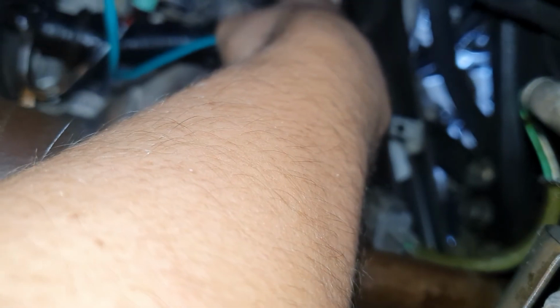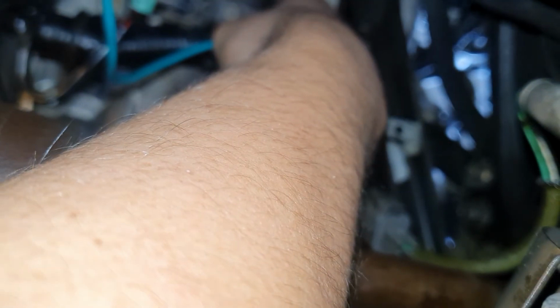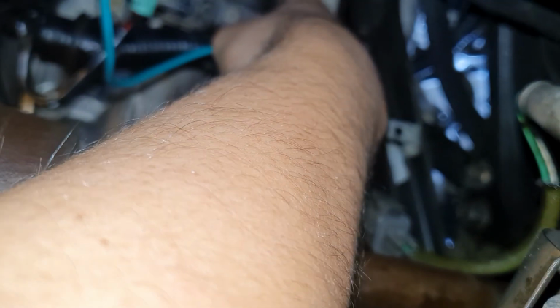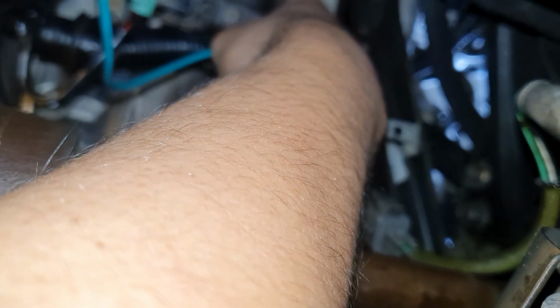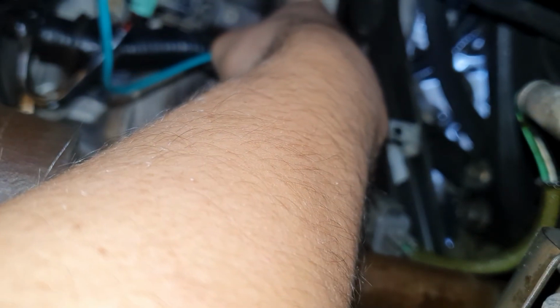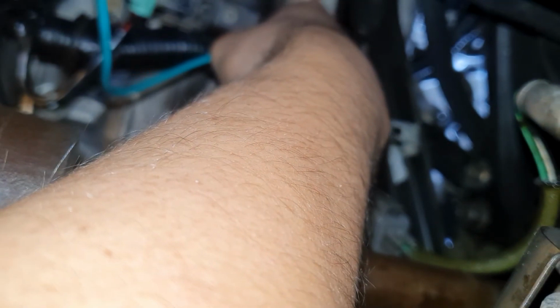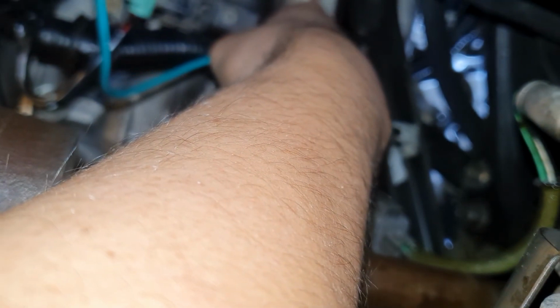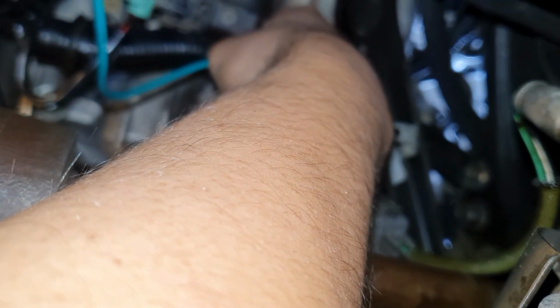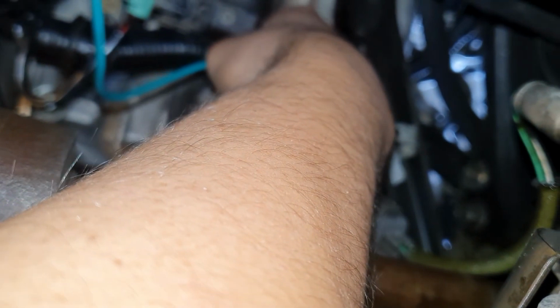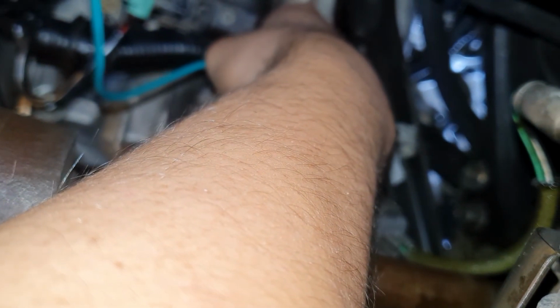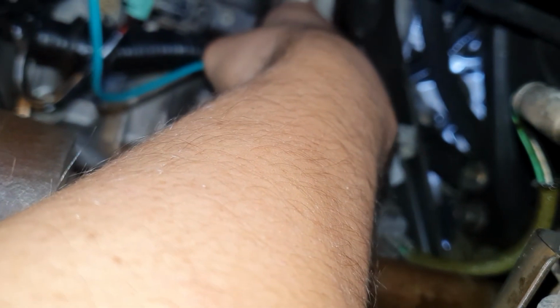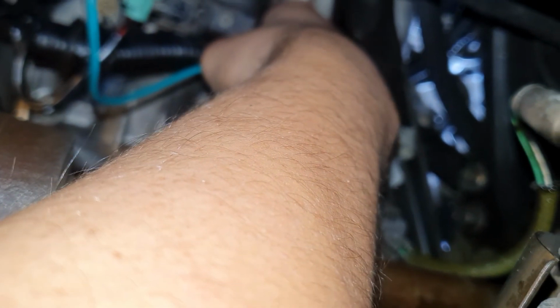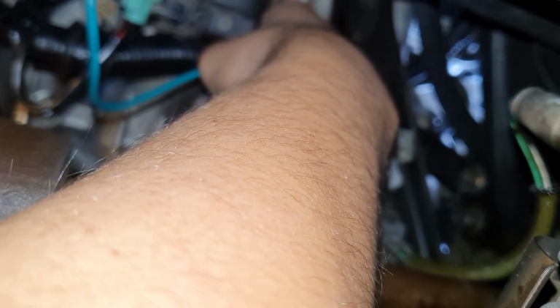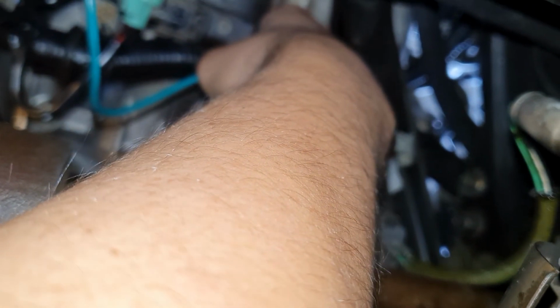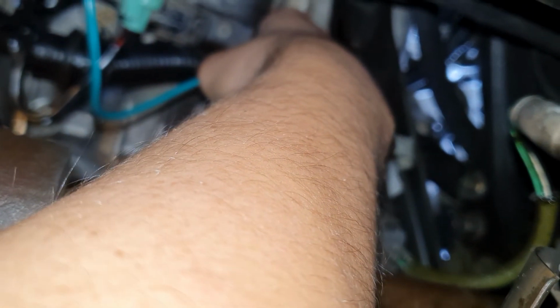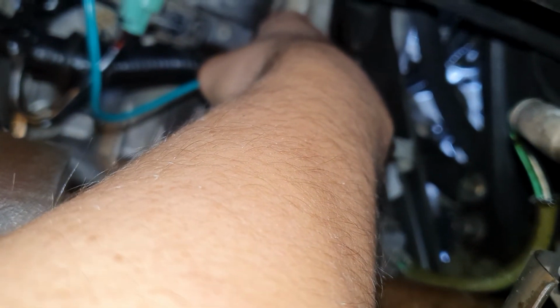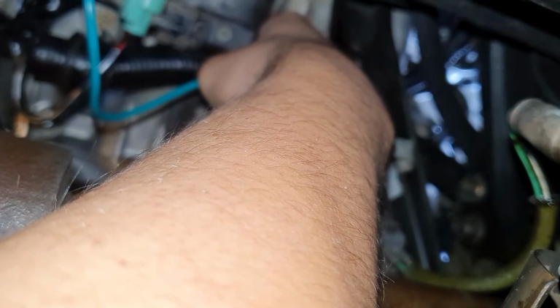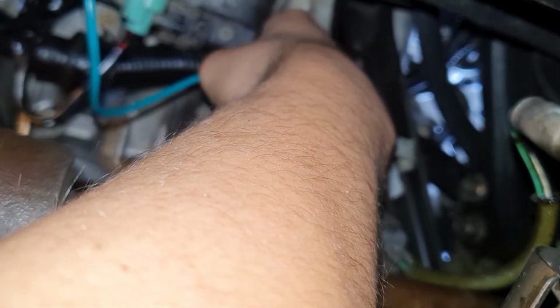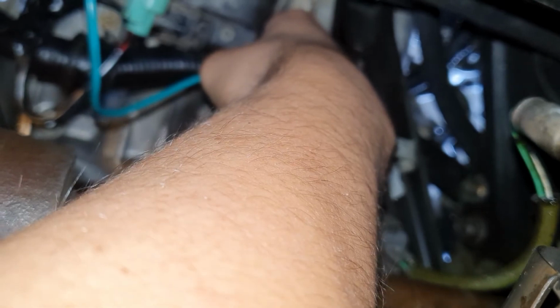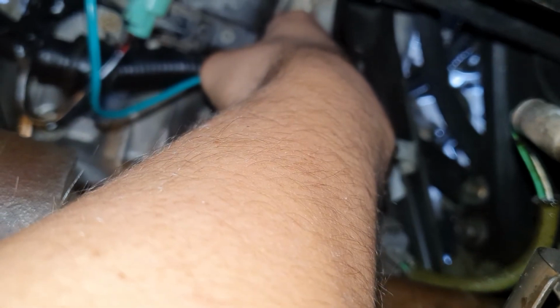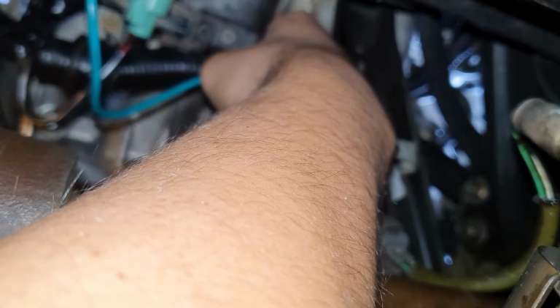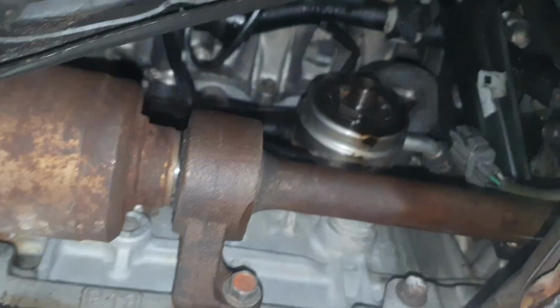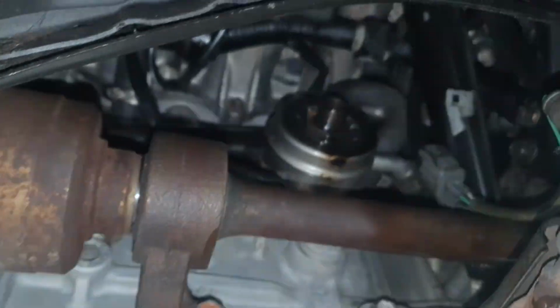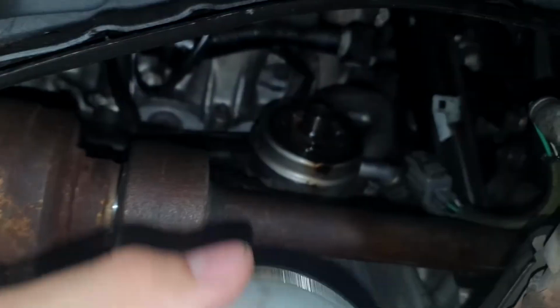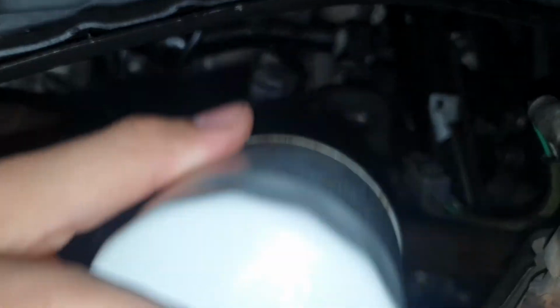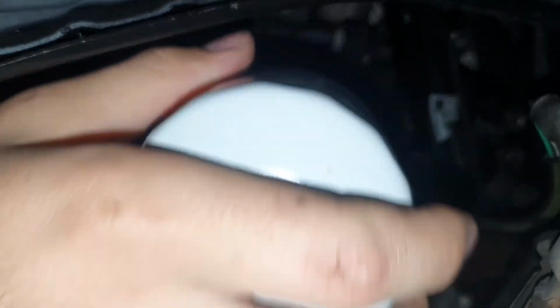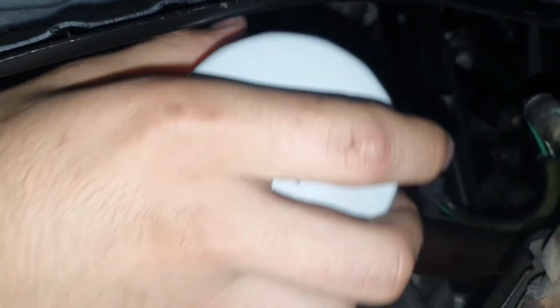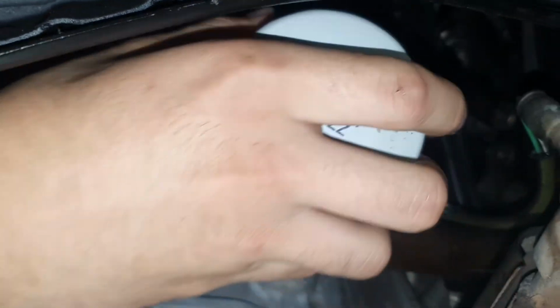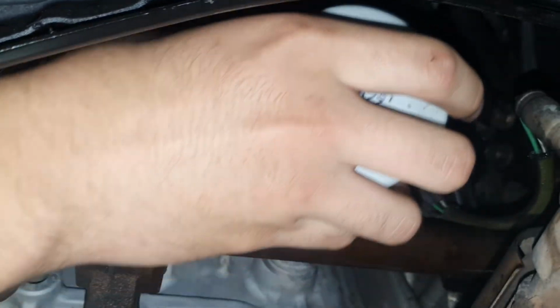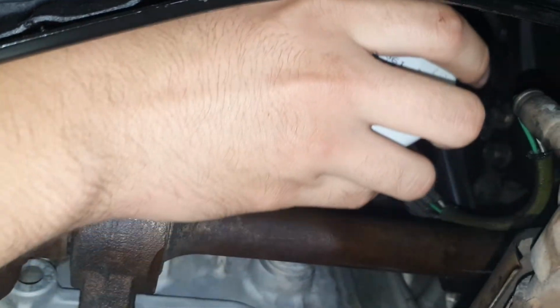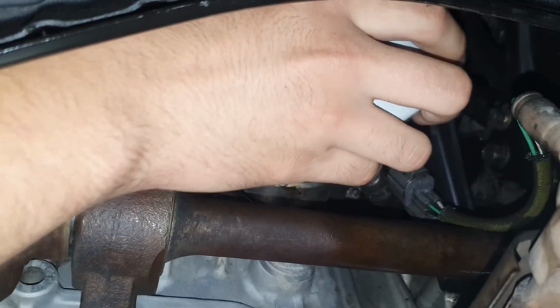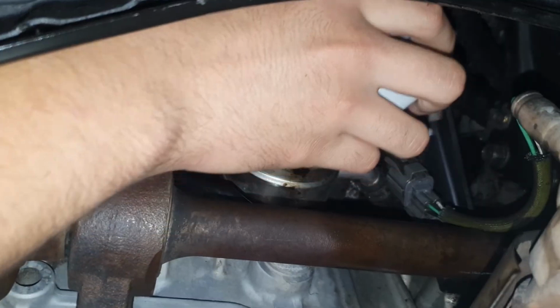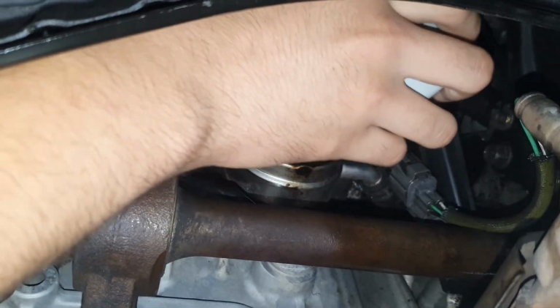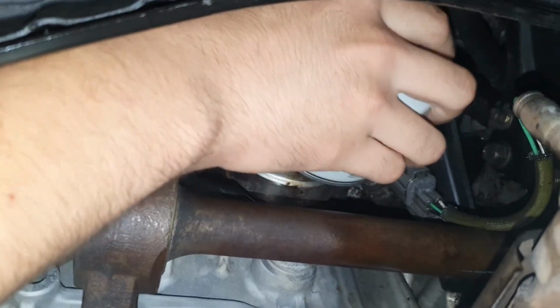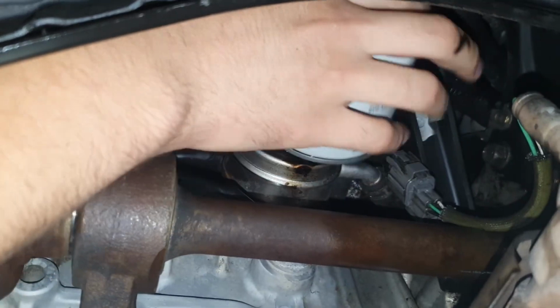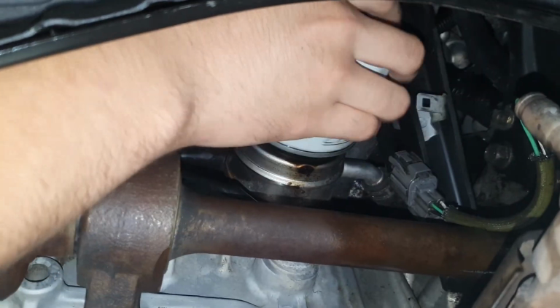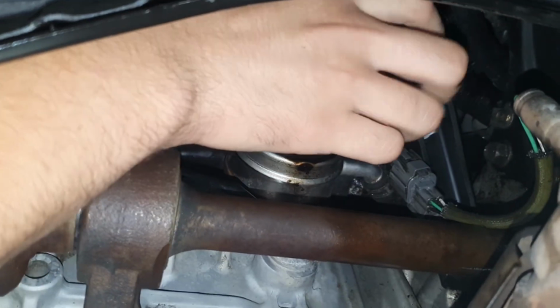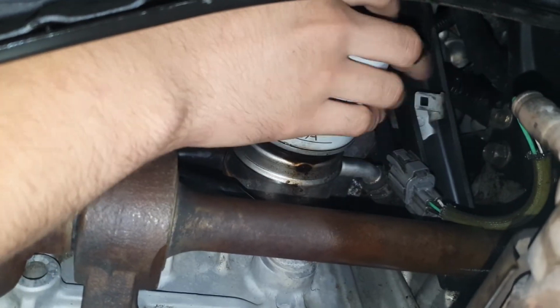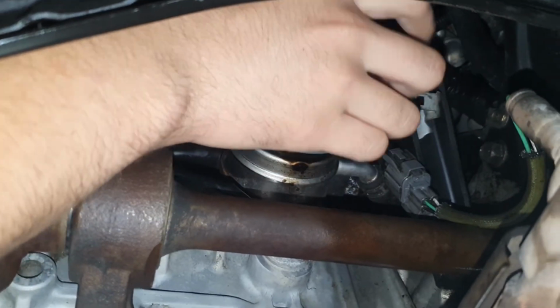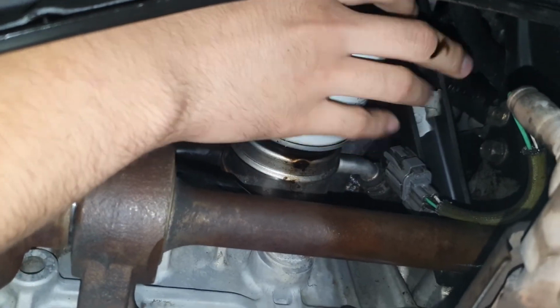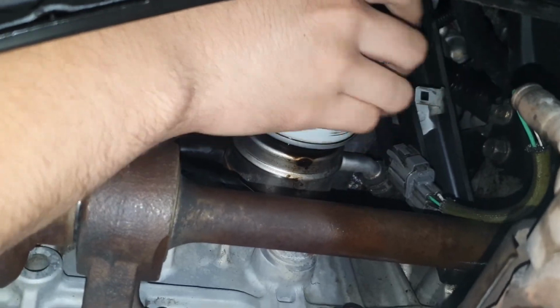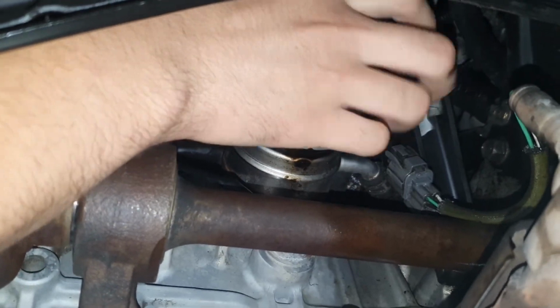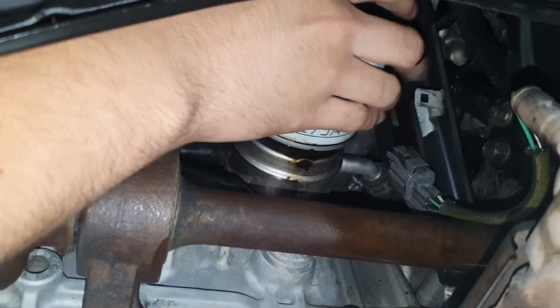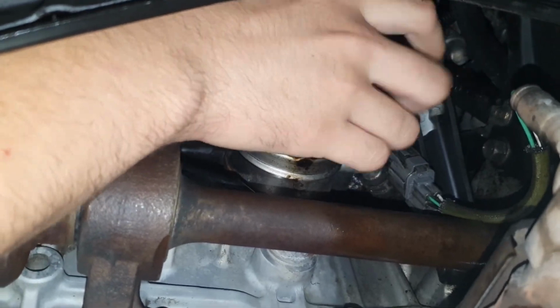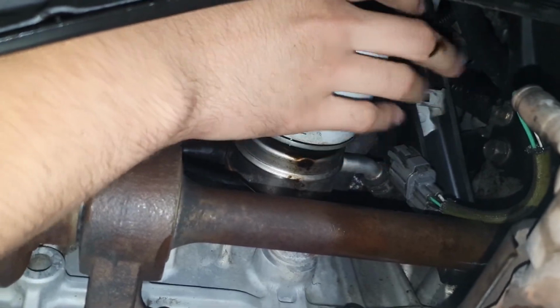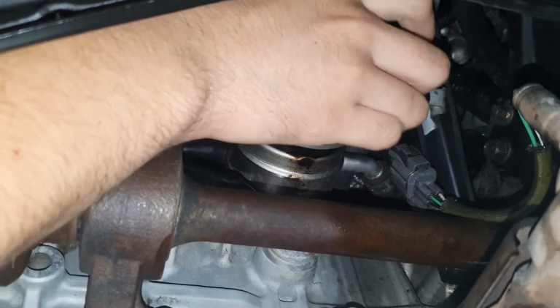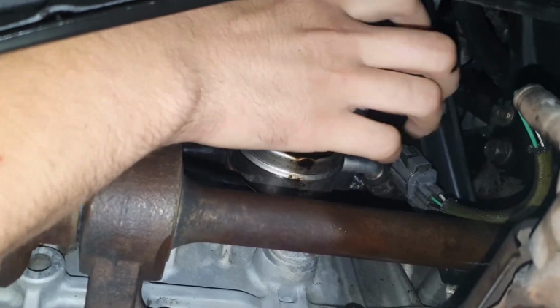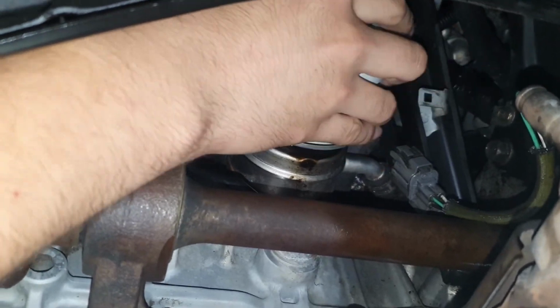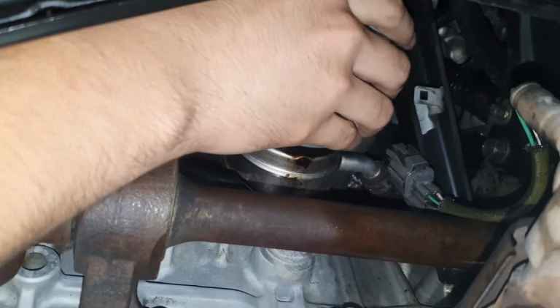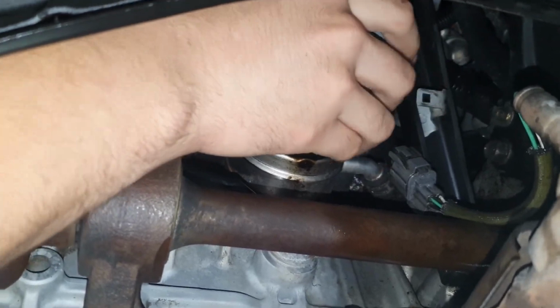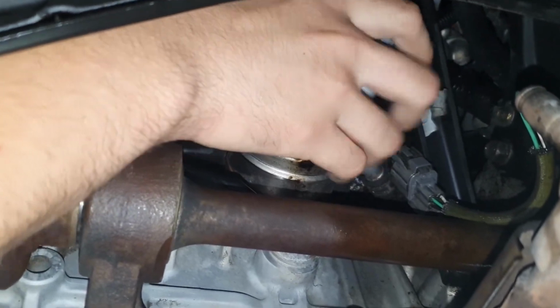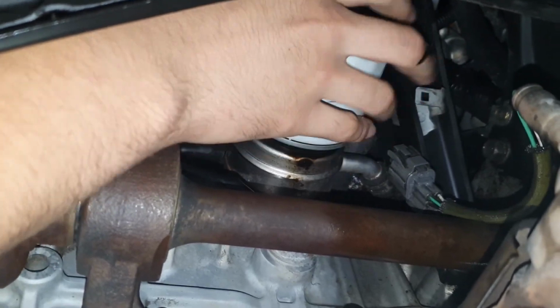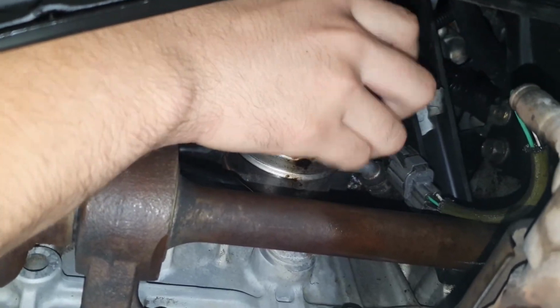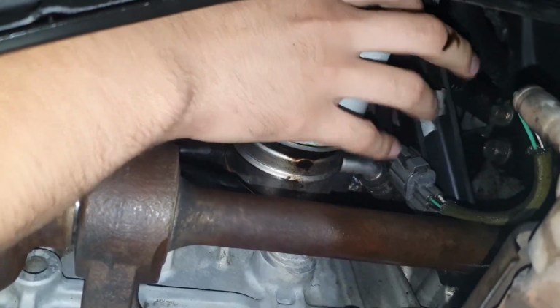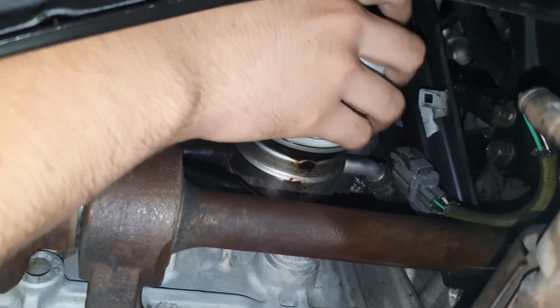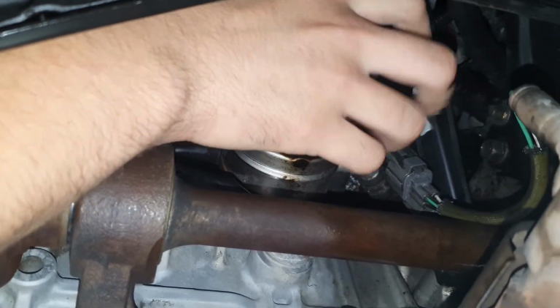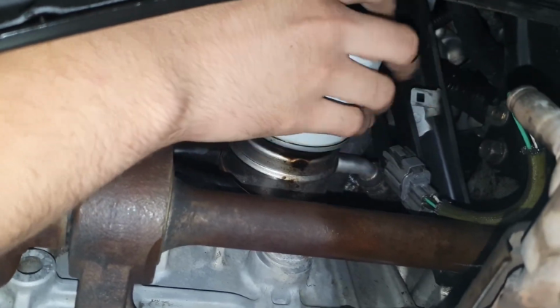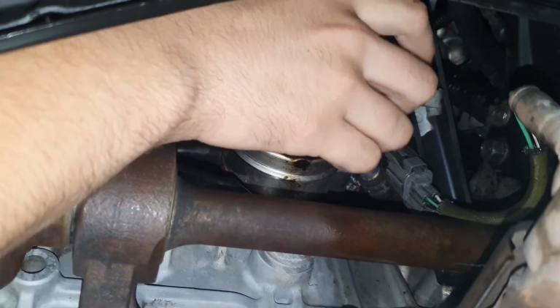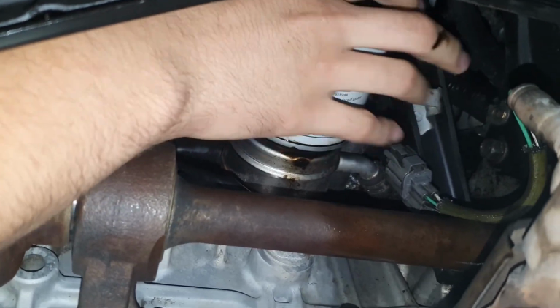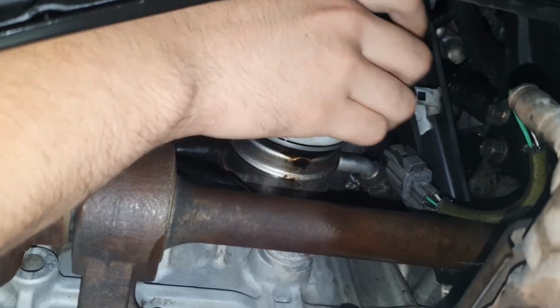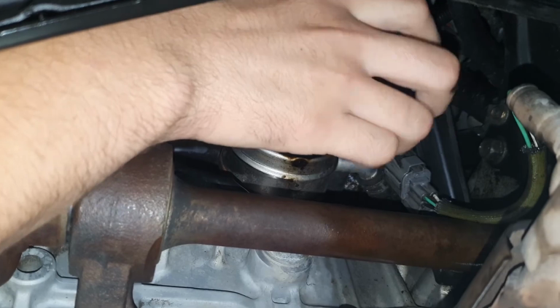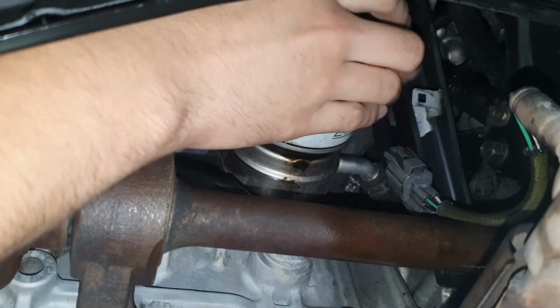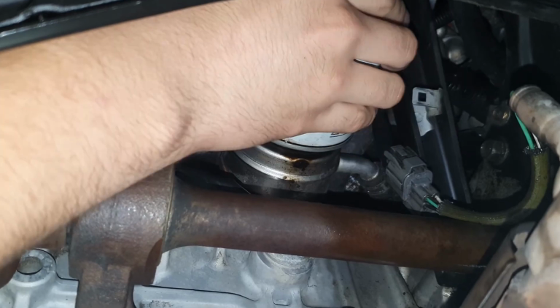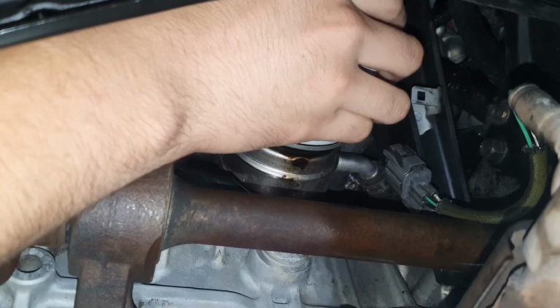Then you're going to want to plug it in. Go ahead and install your oil filter. It might be best to change the oil now since it's already off.